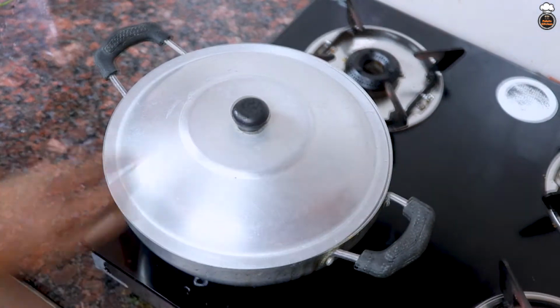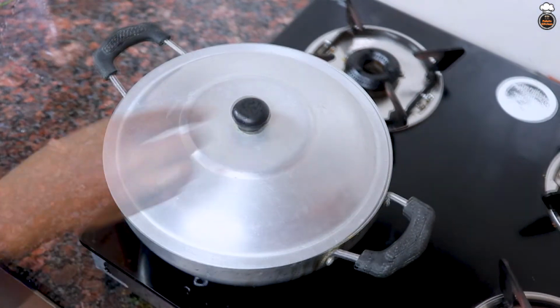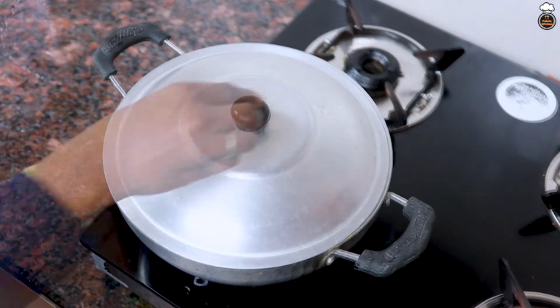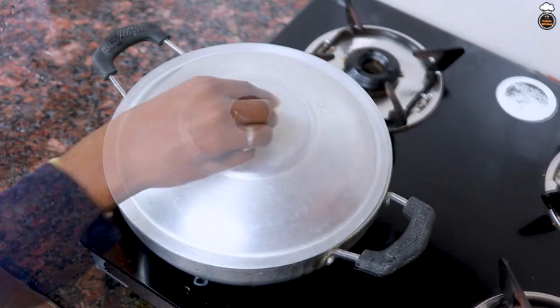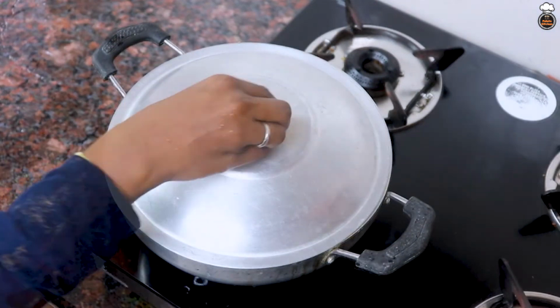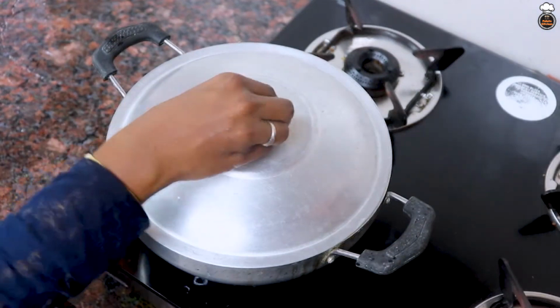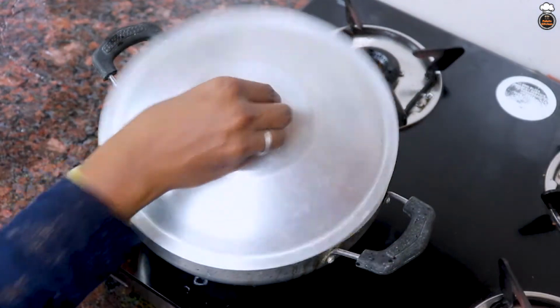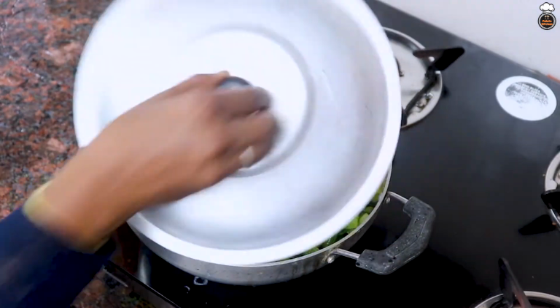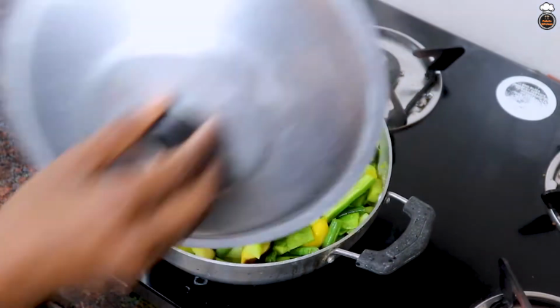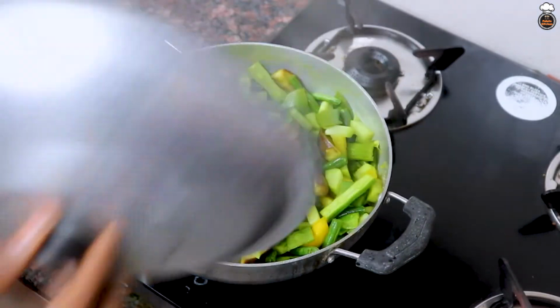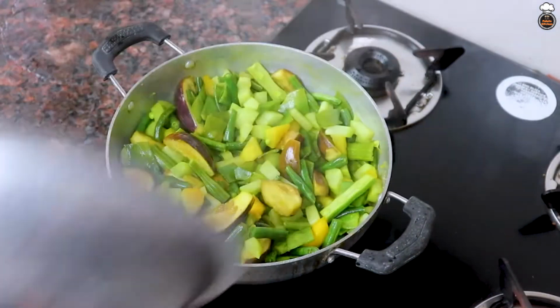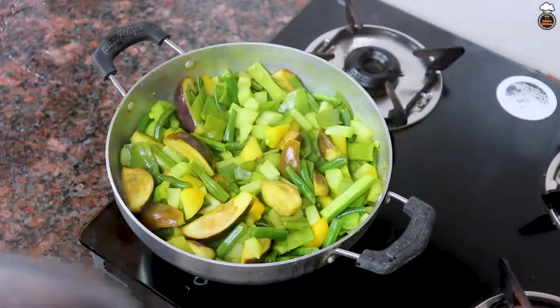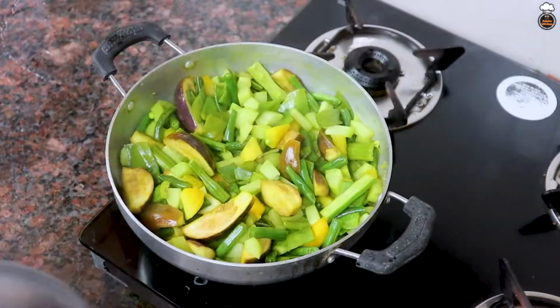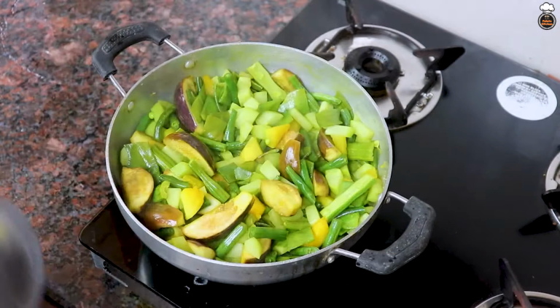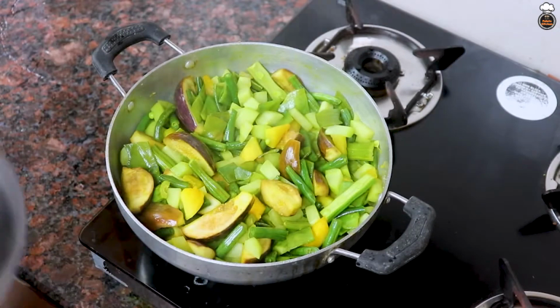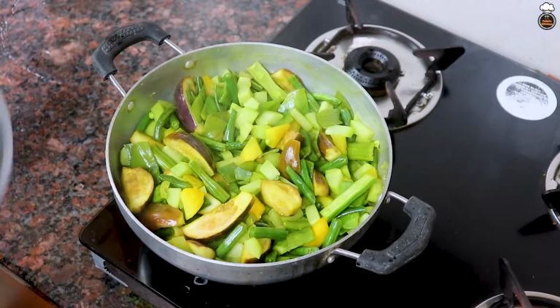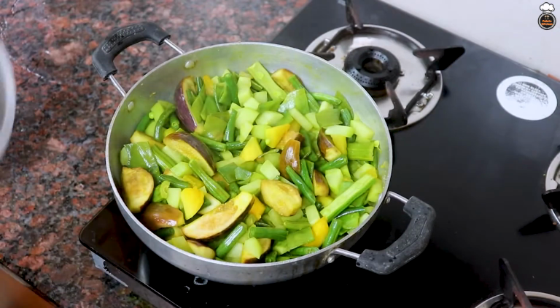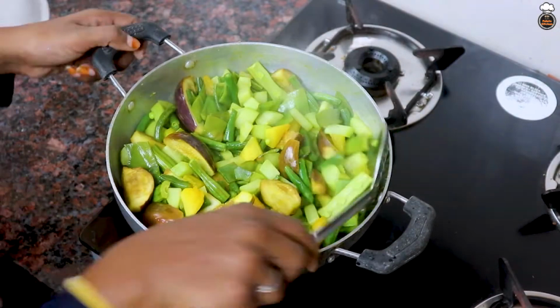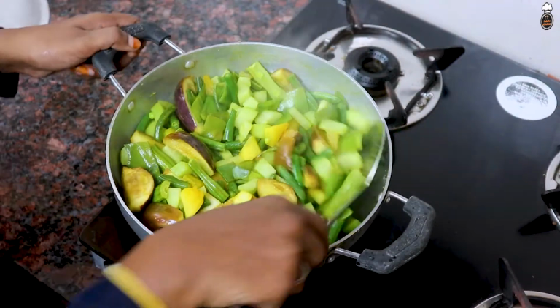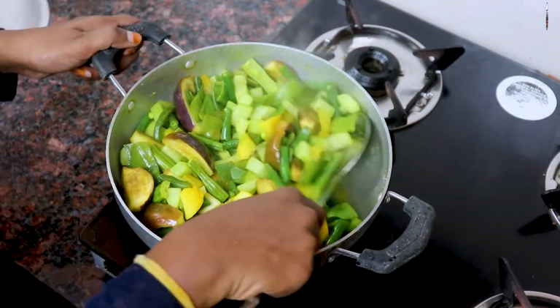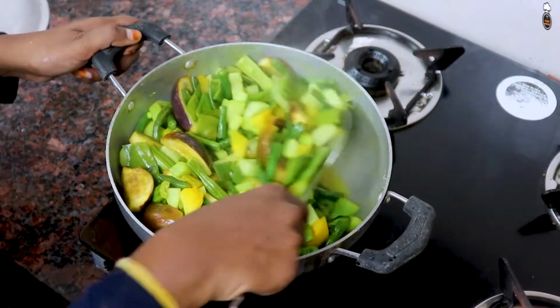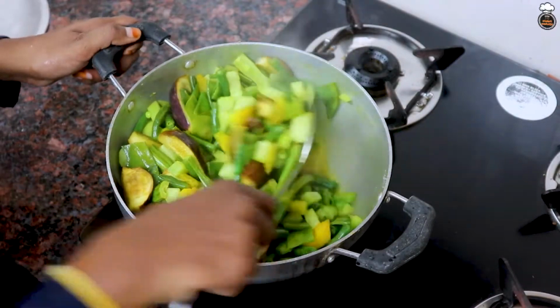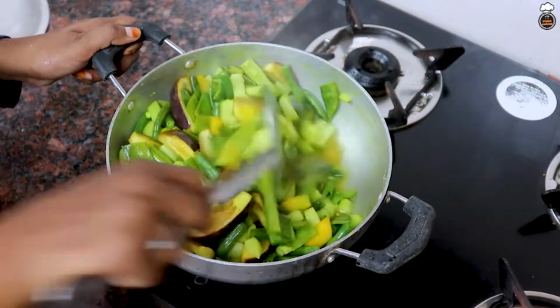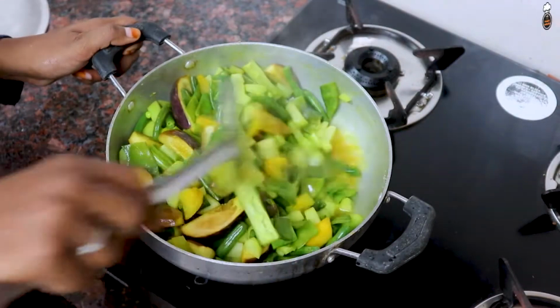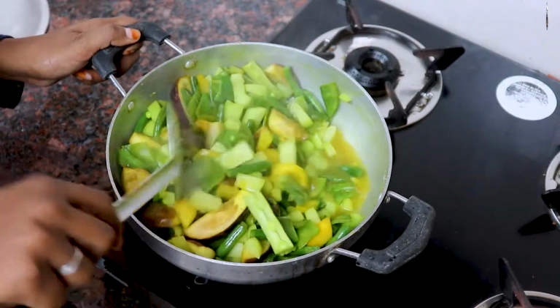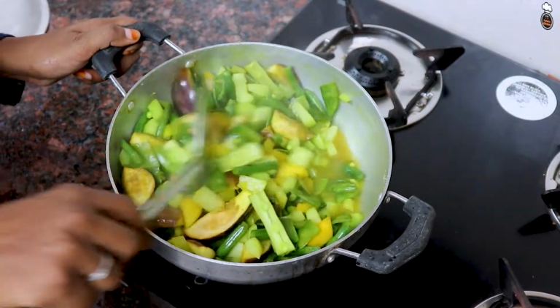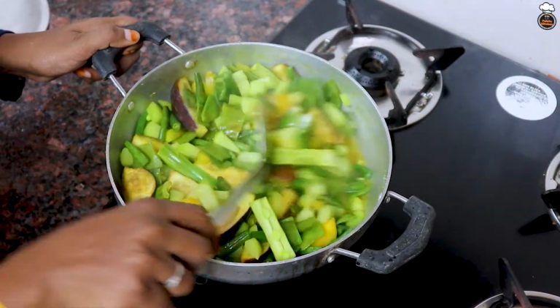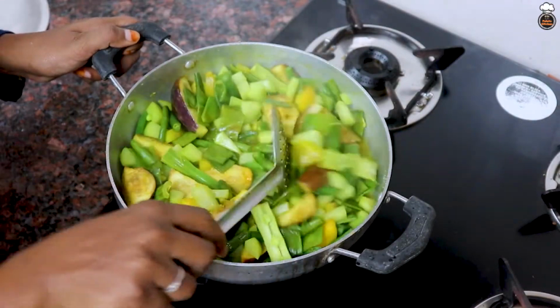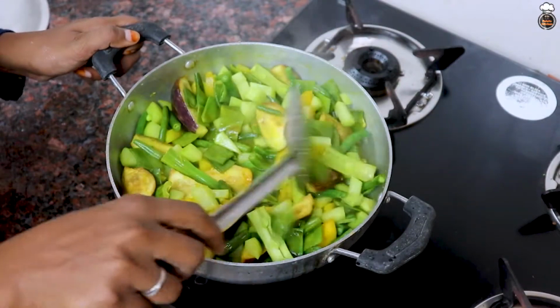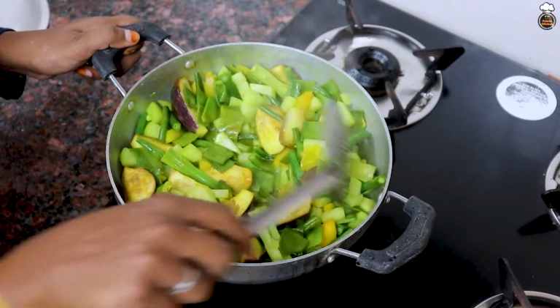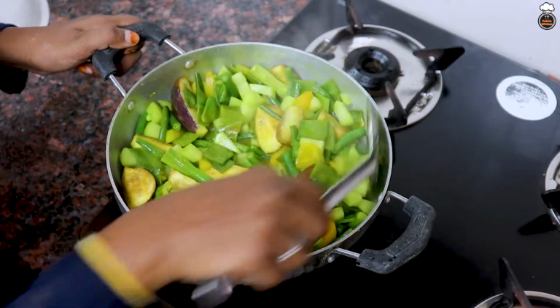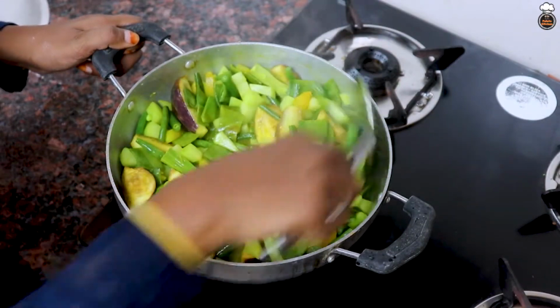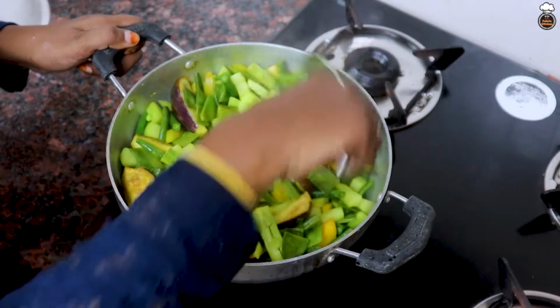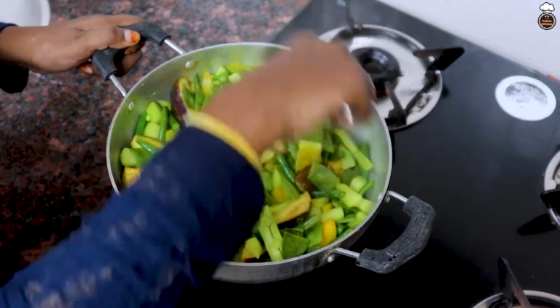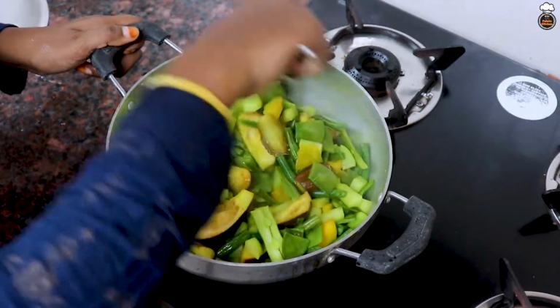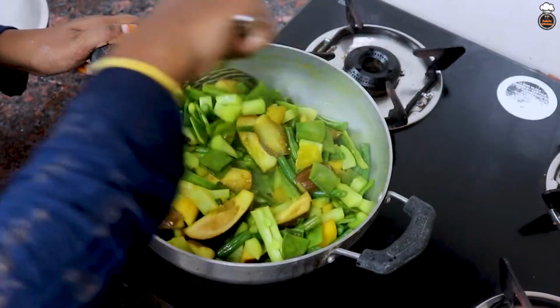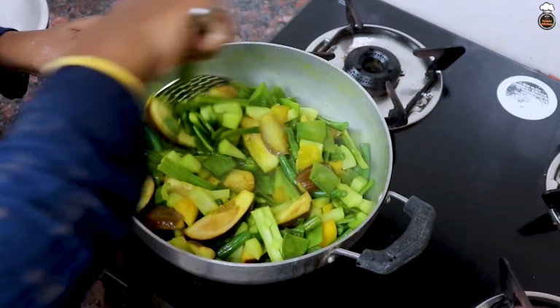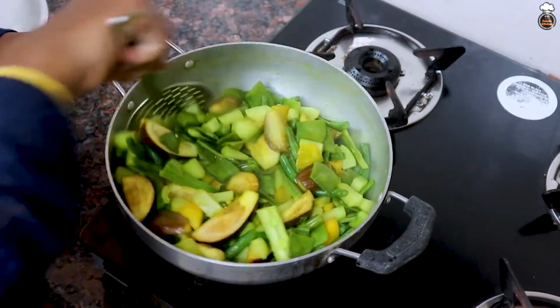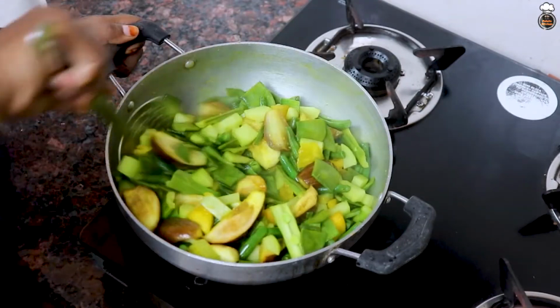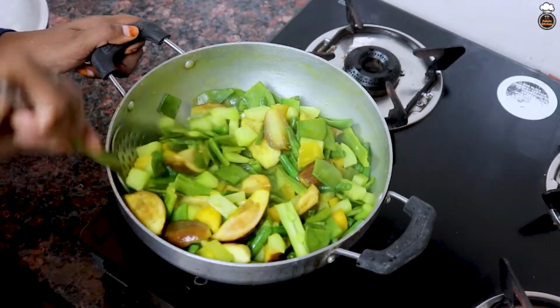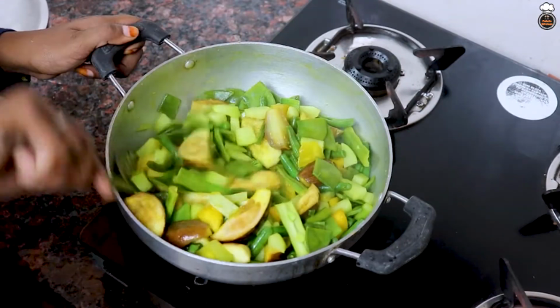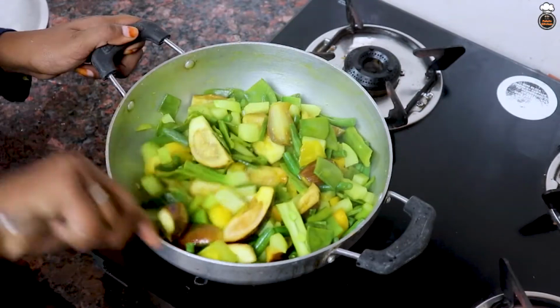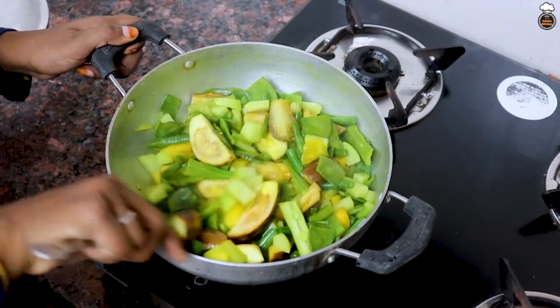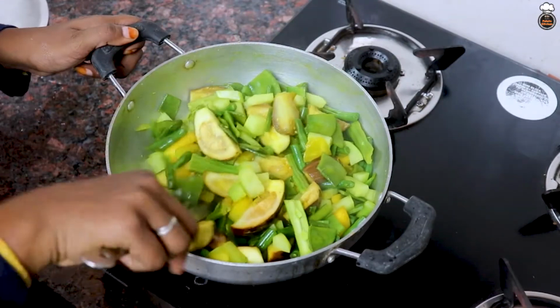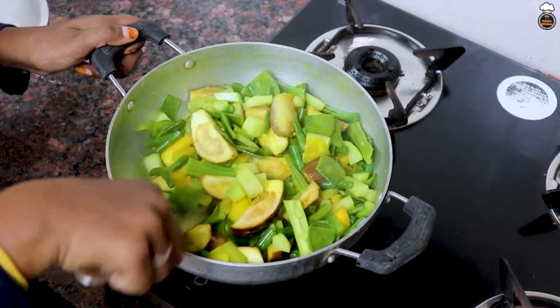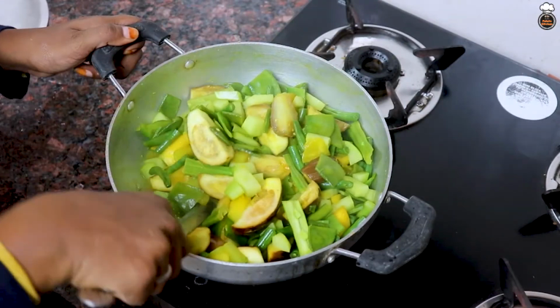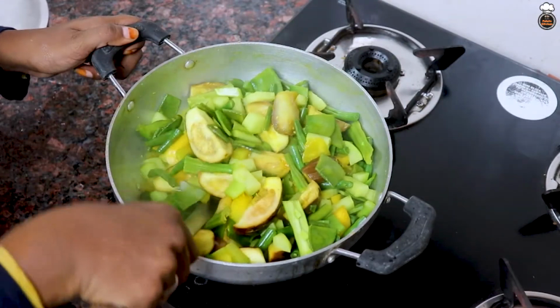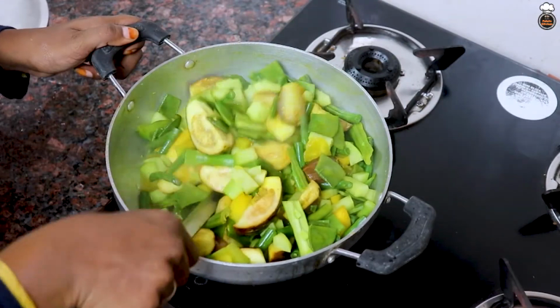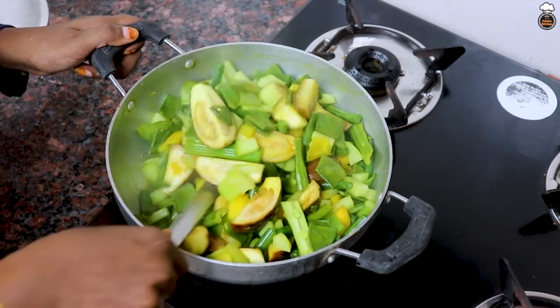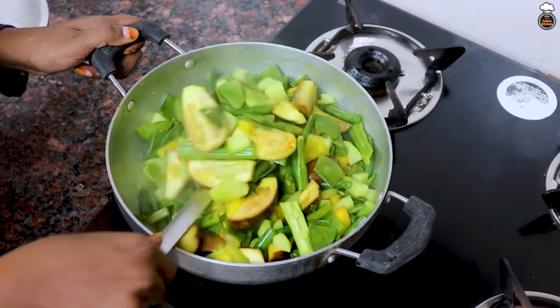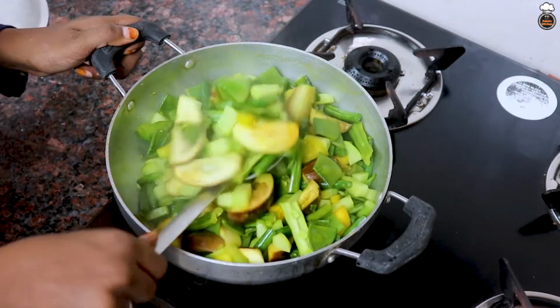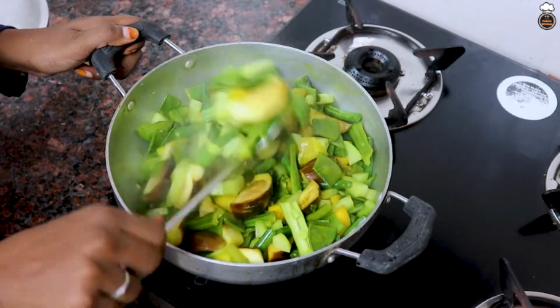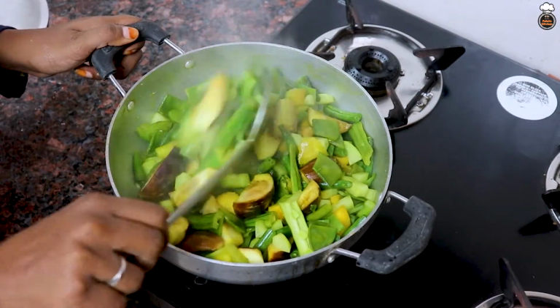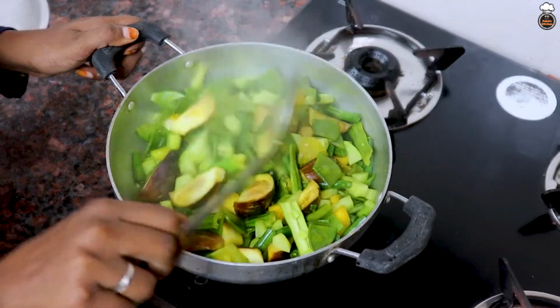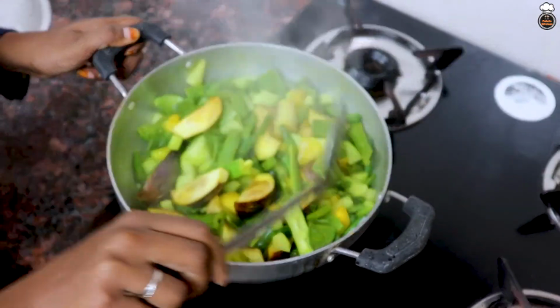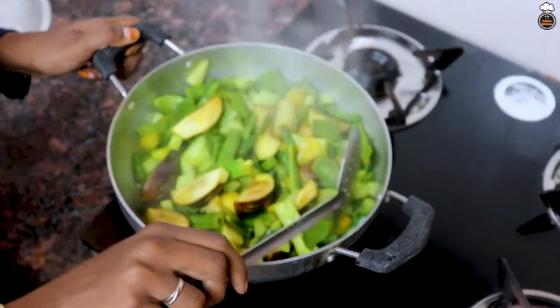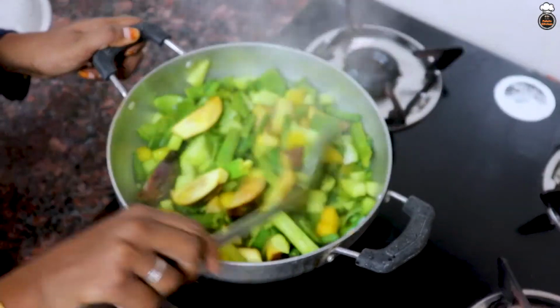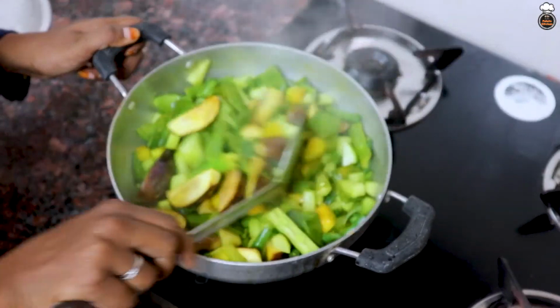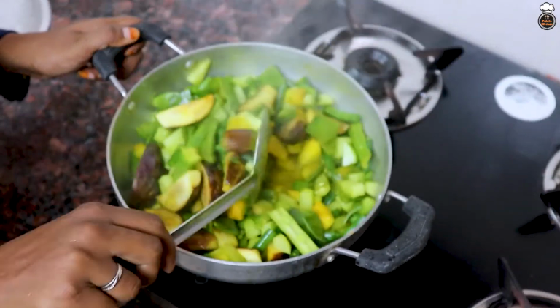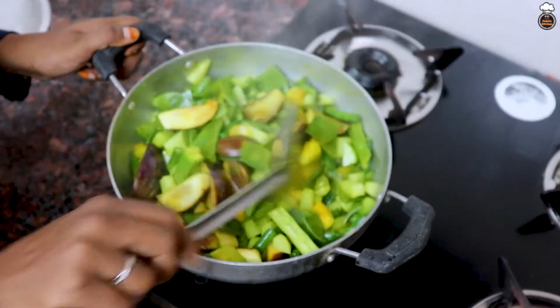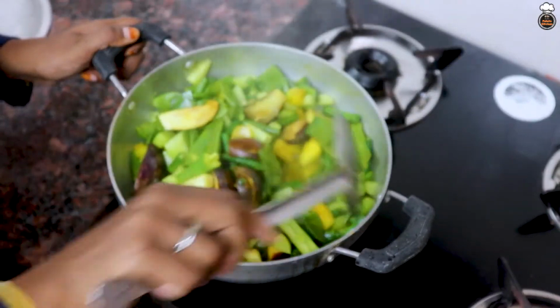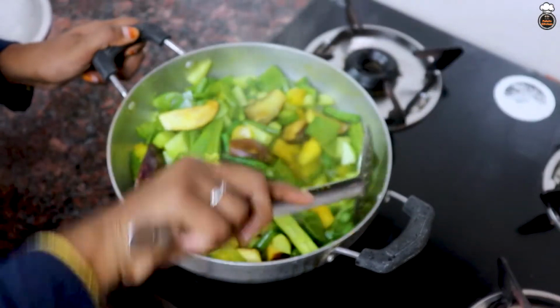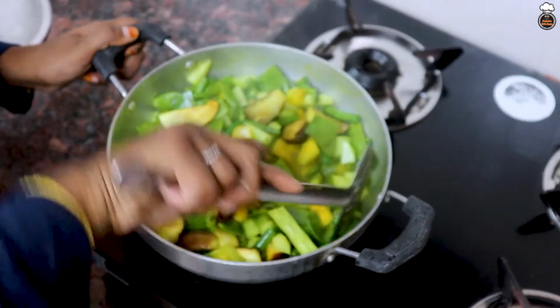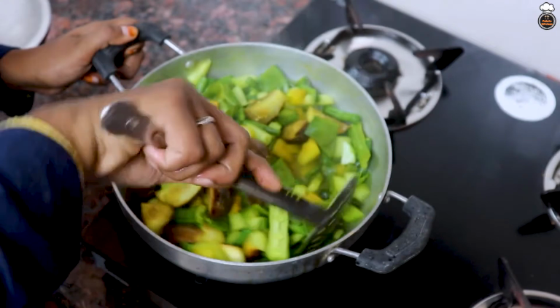Then, after a few minutes, open the lid and once again mix all the ingredients well.